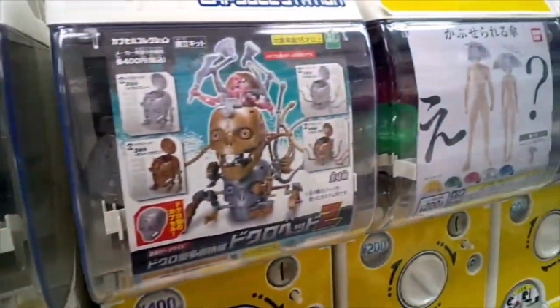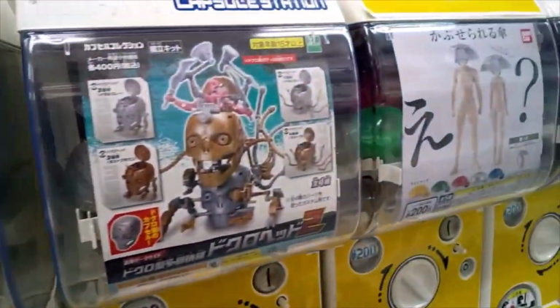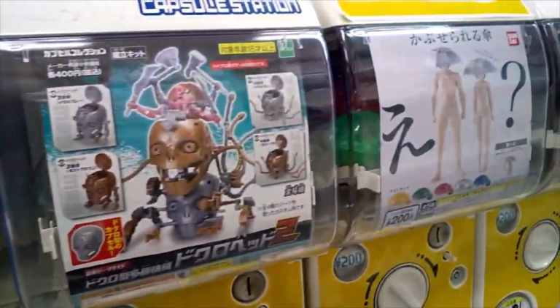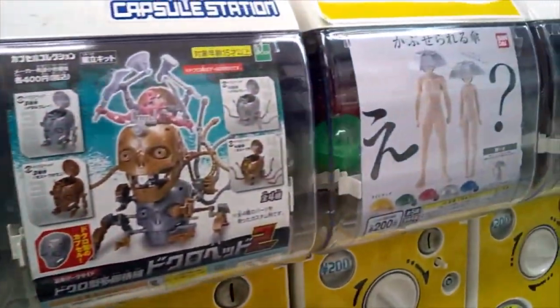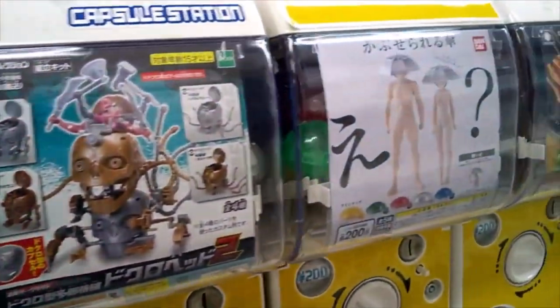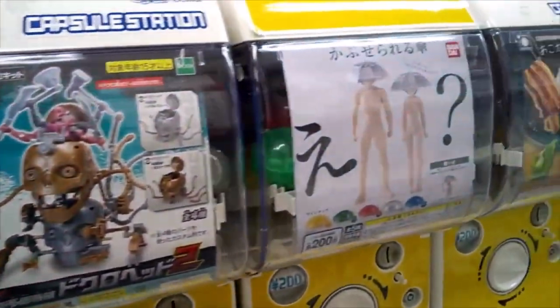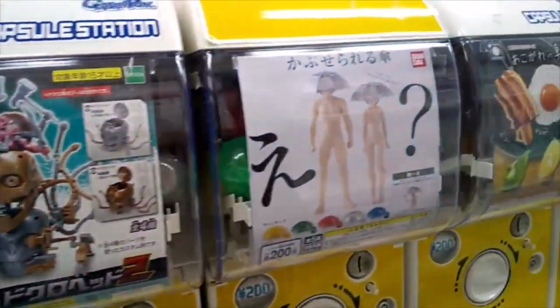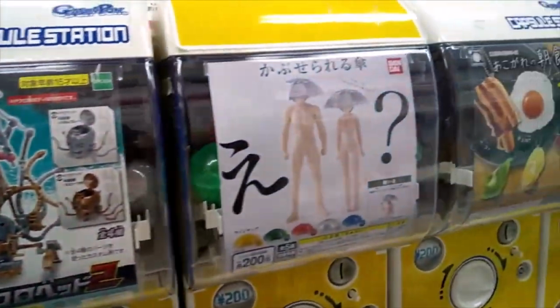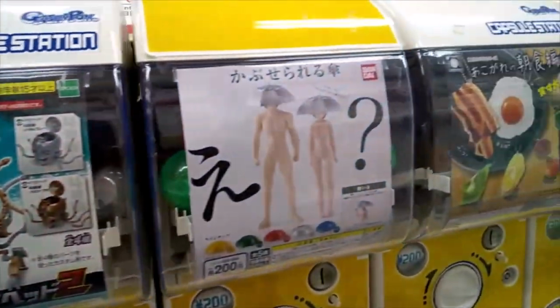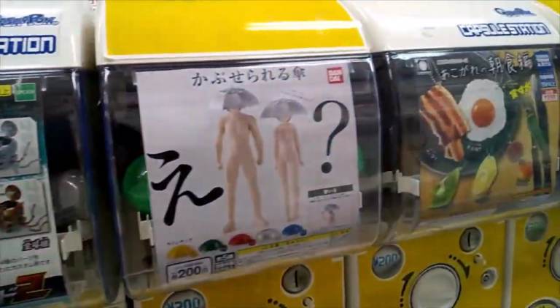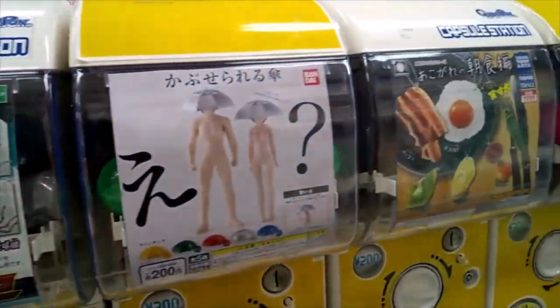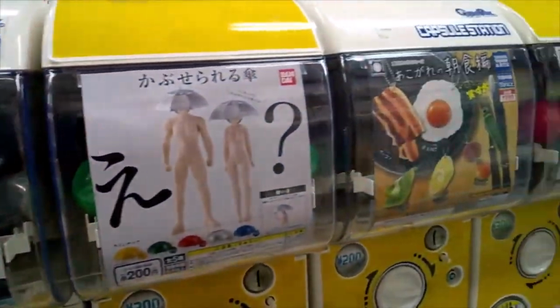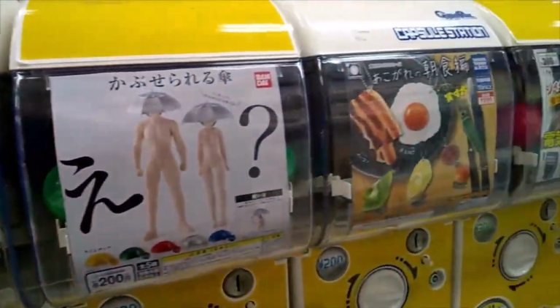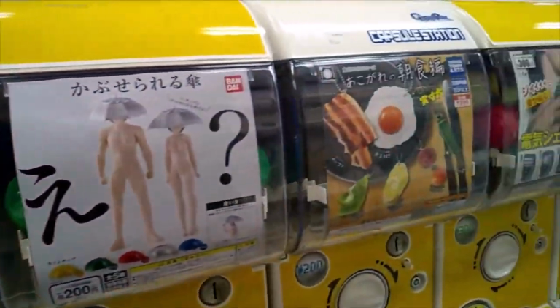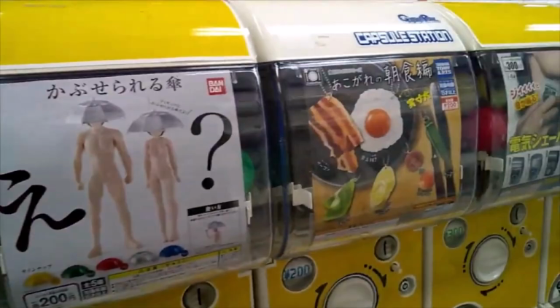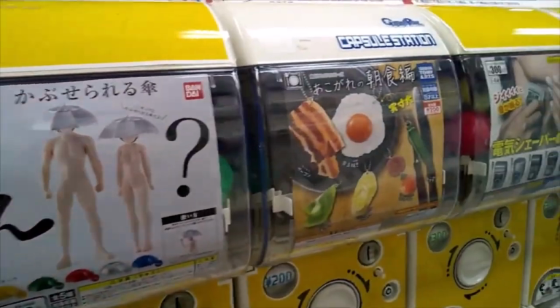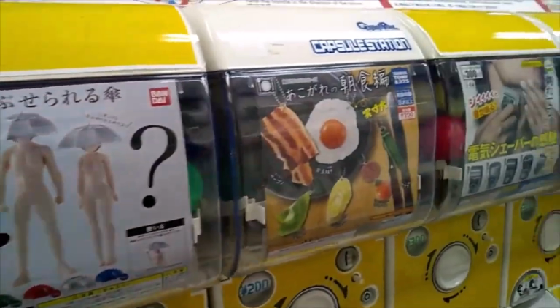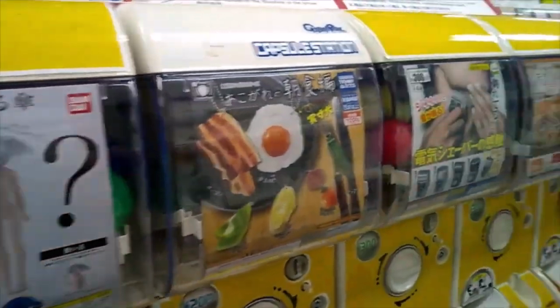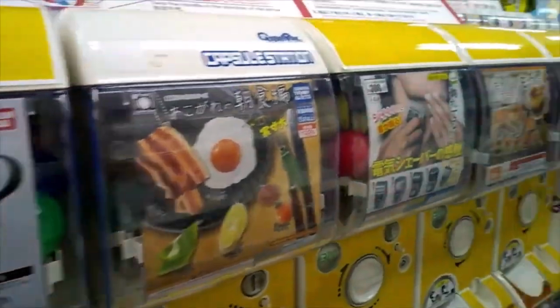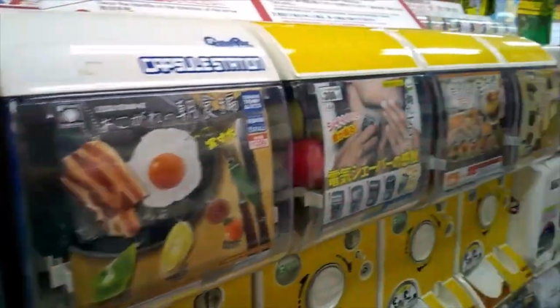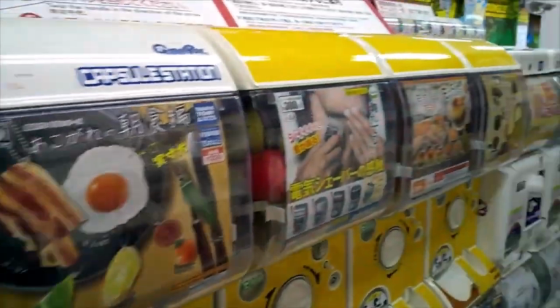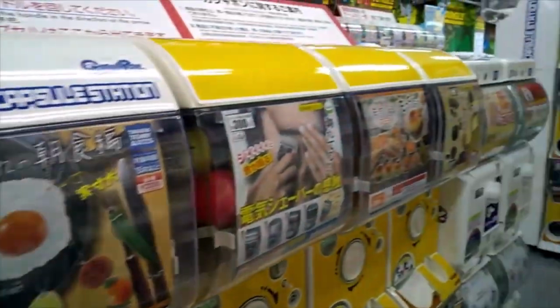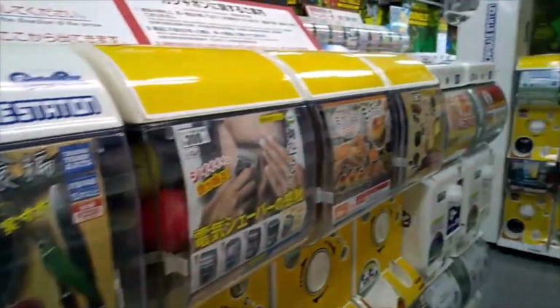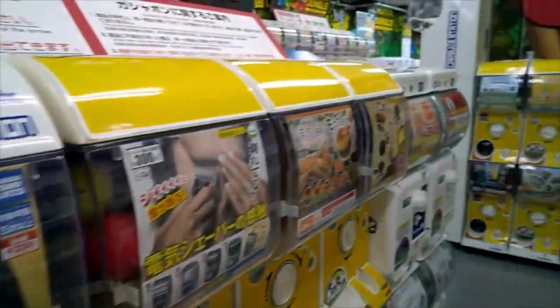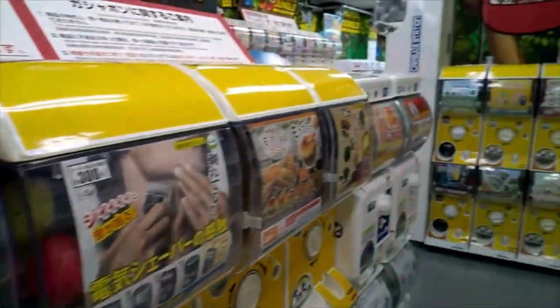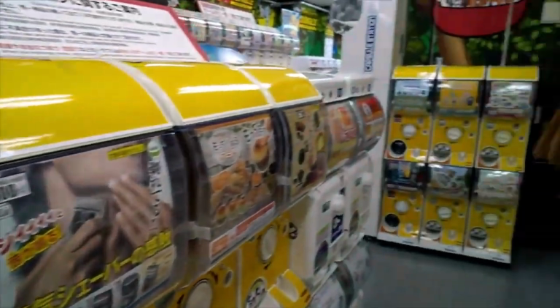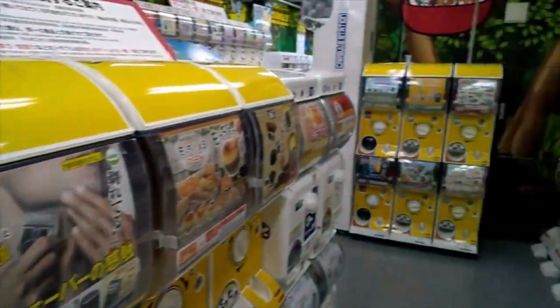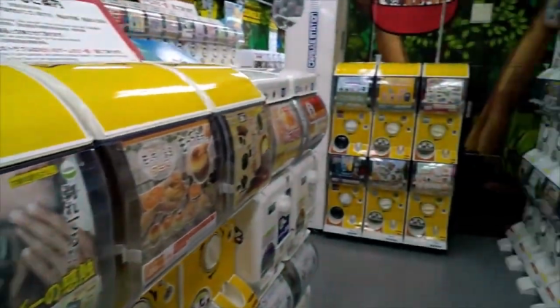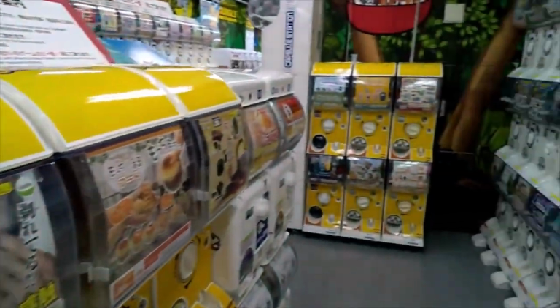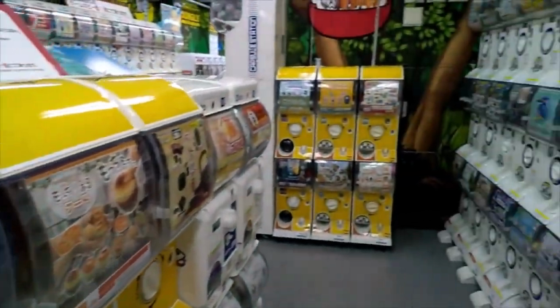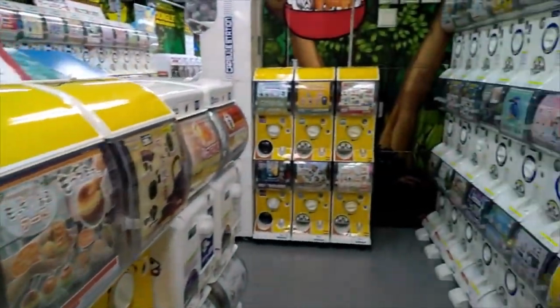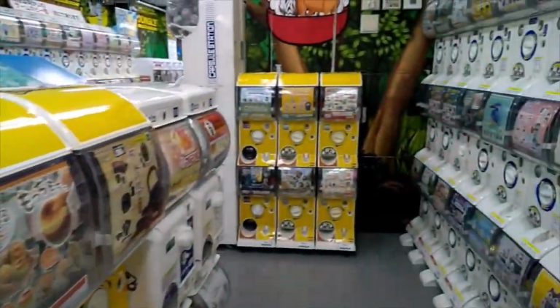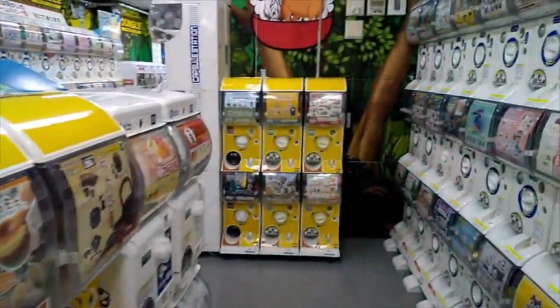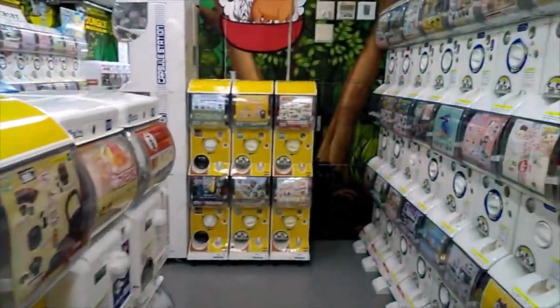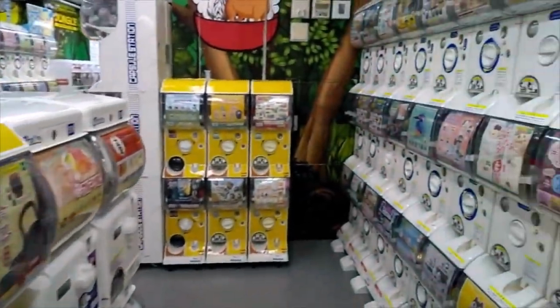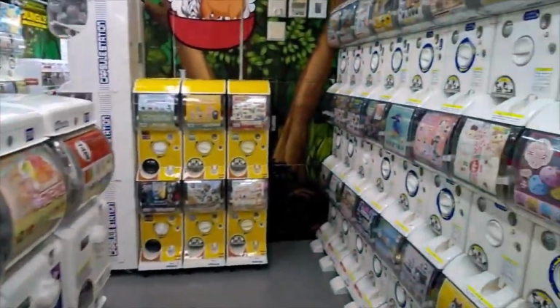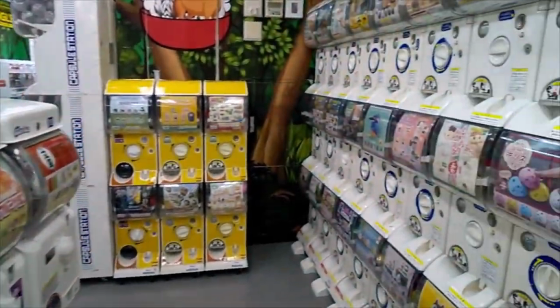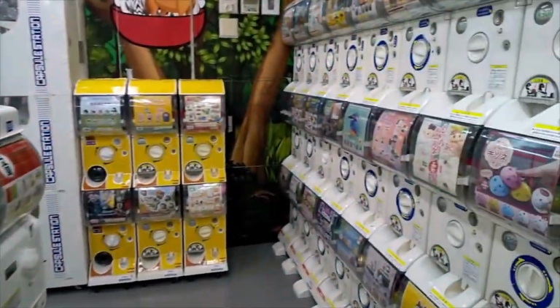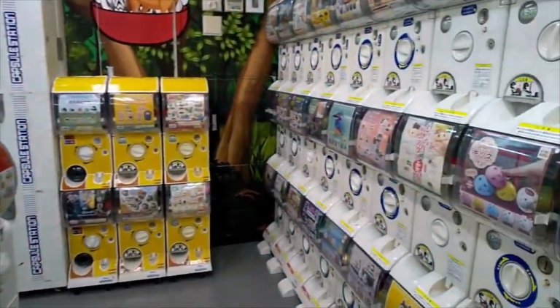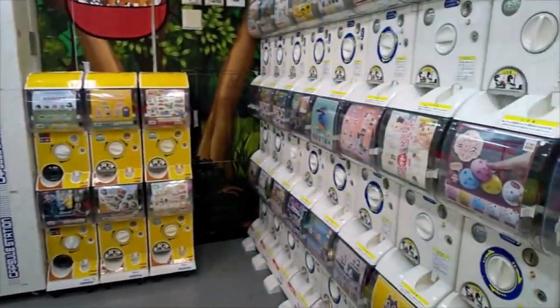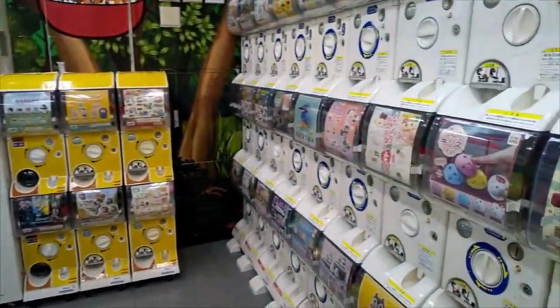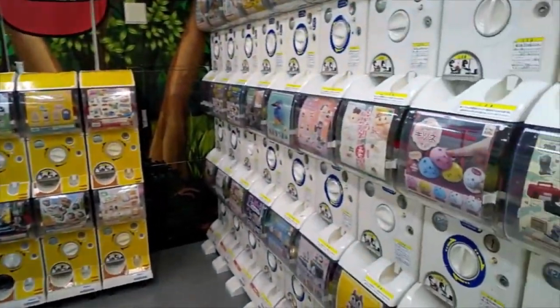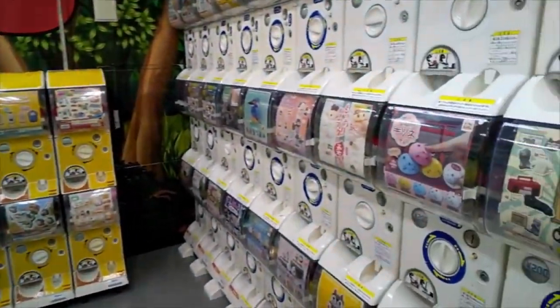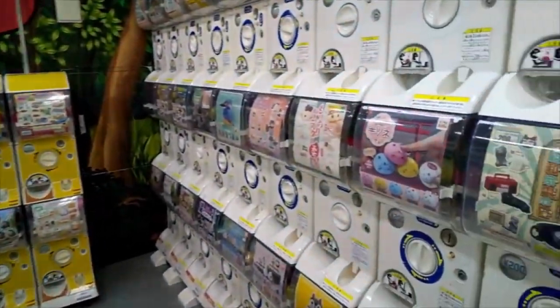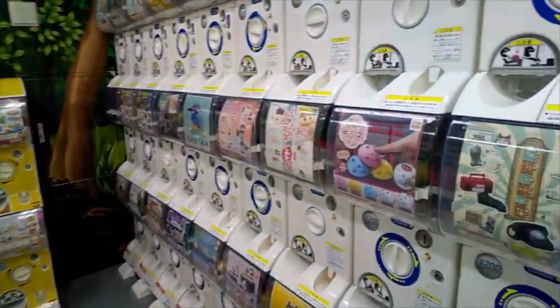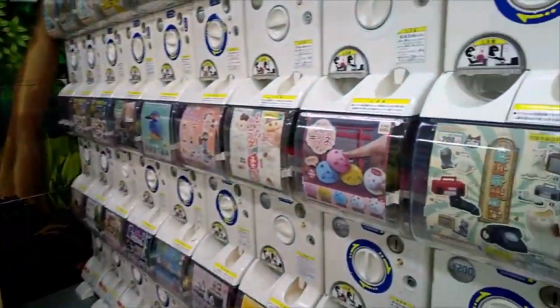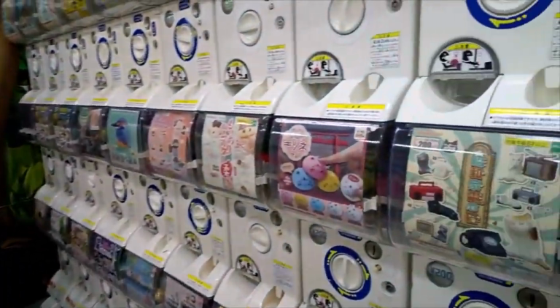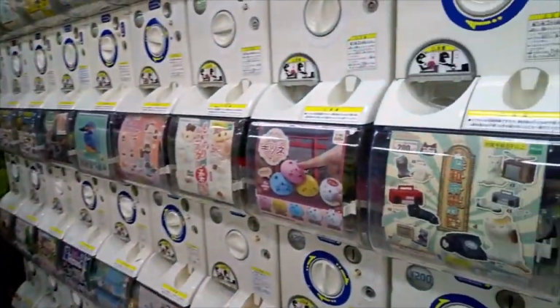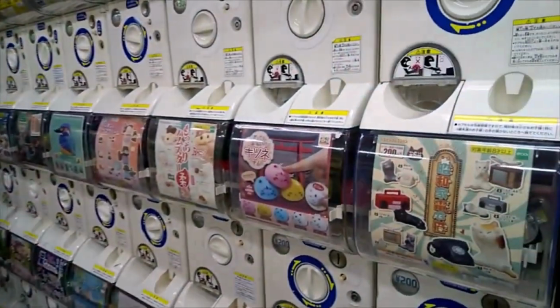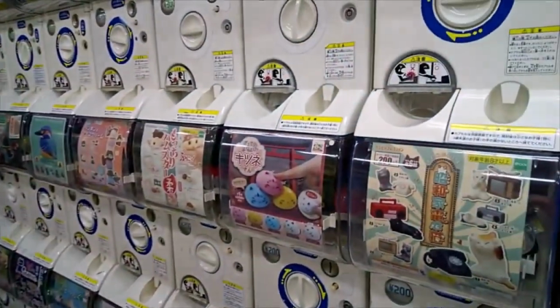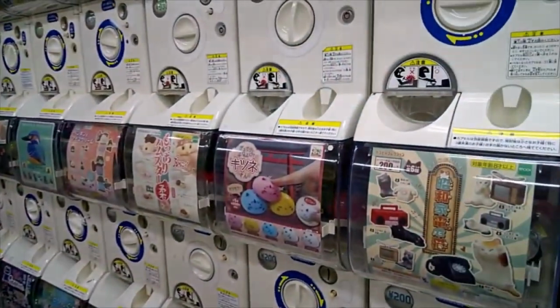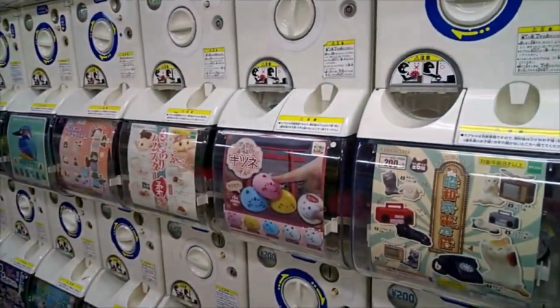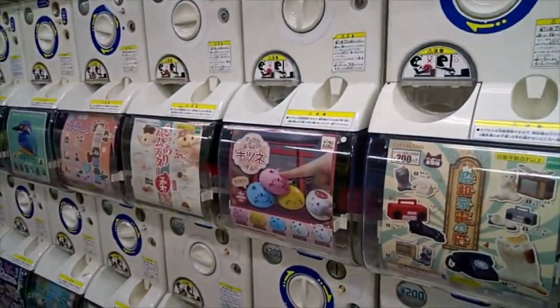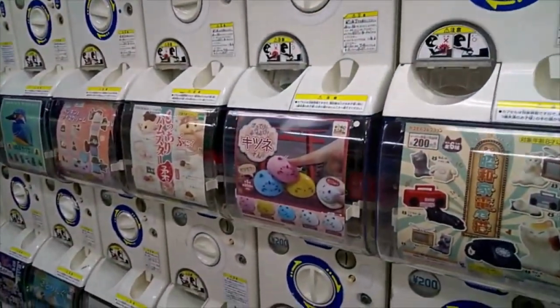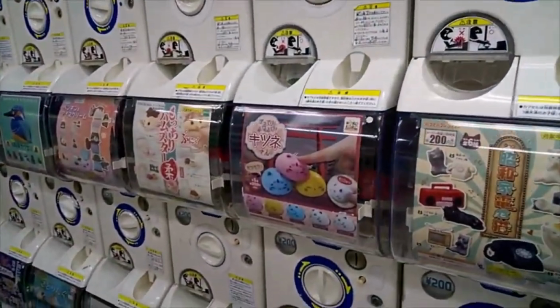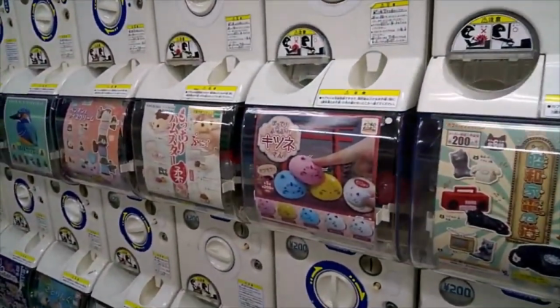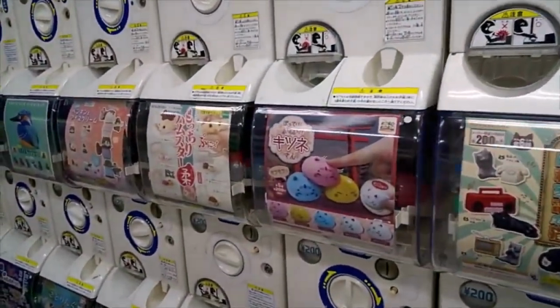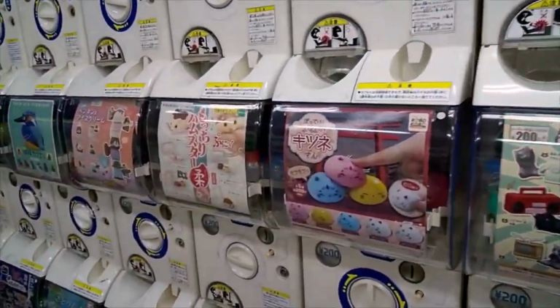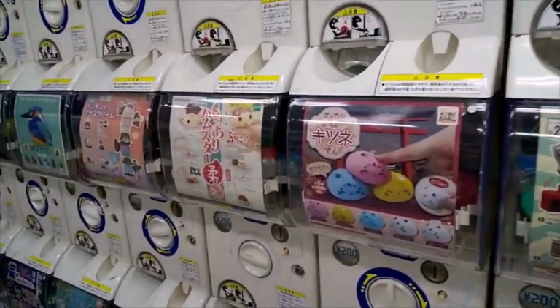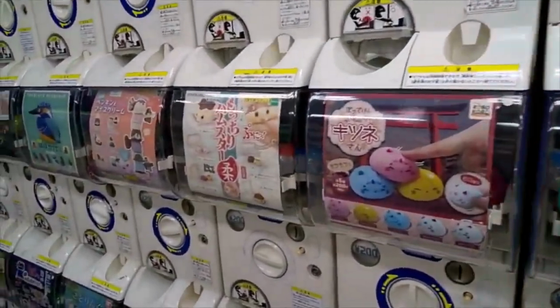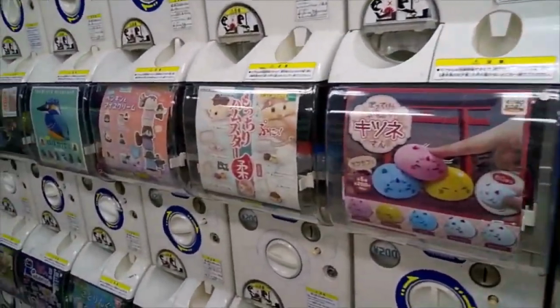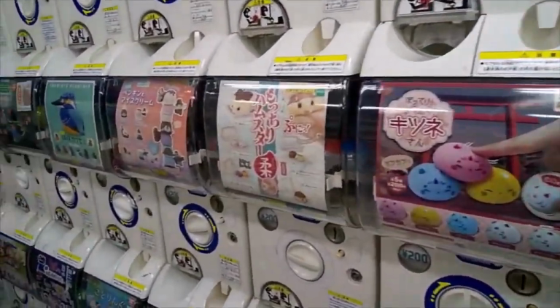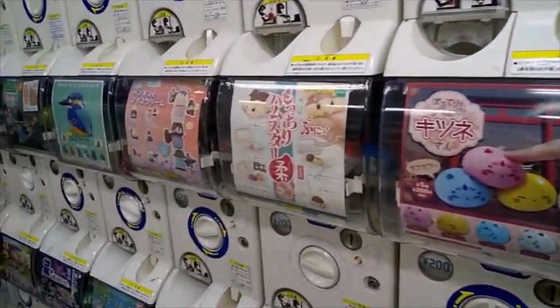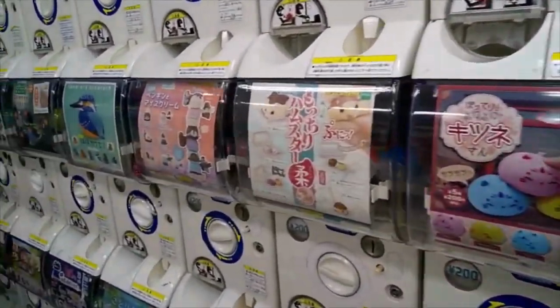February the 17th is also known as Gachapon no Hi, or the day of the toy capsule vending machine.